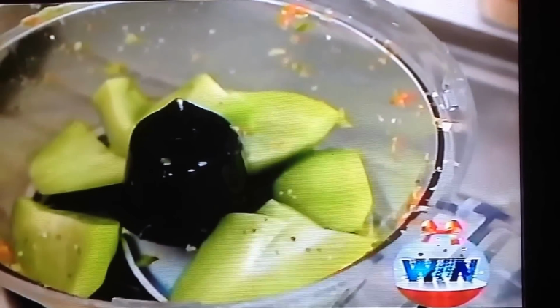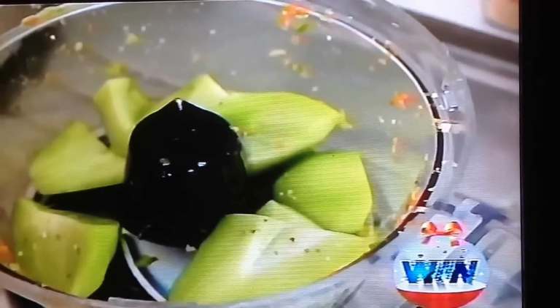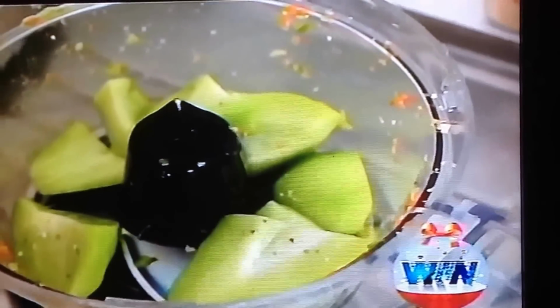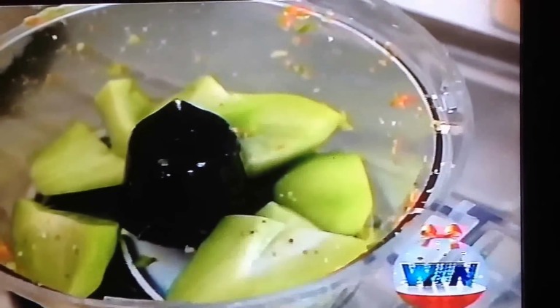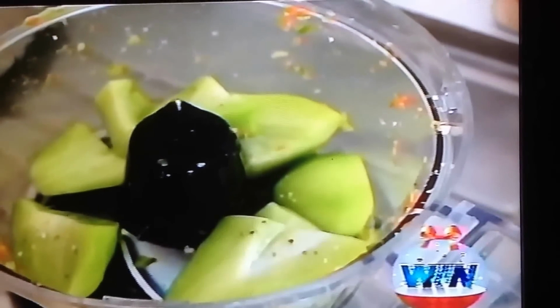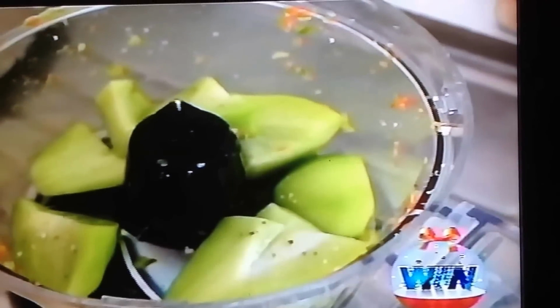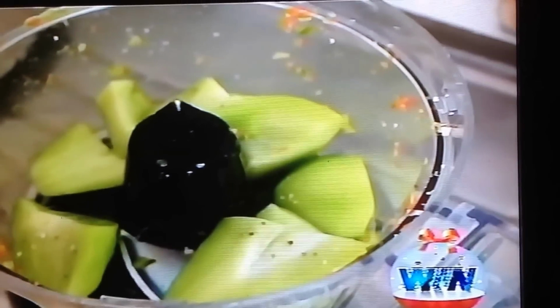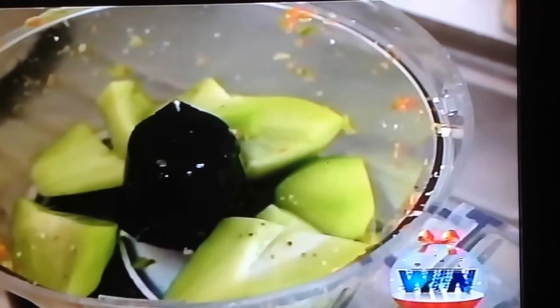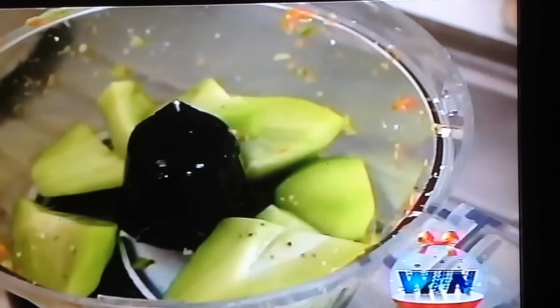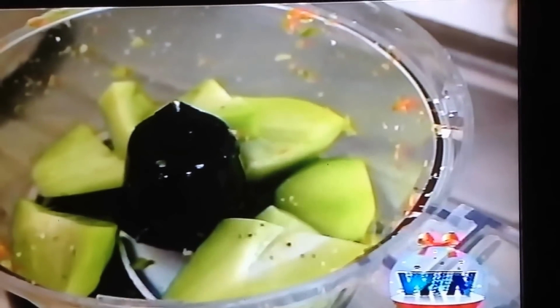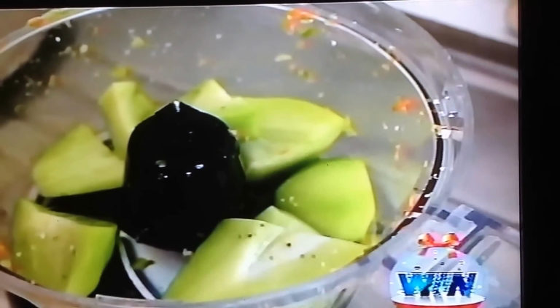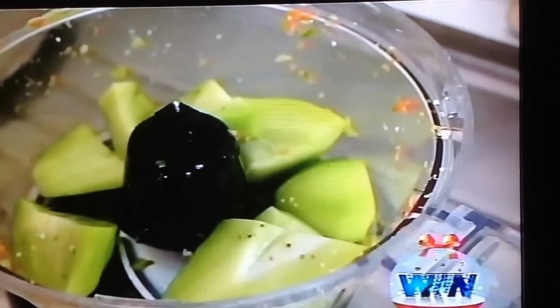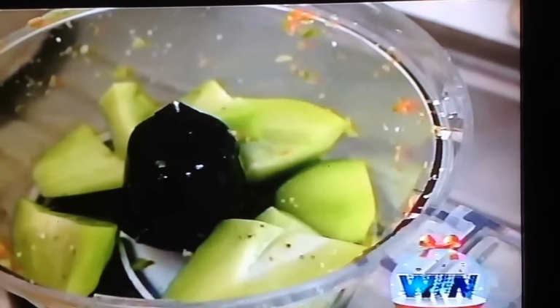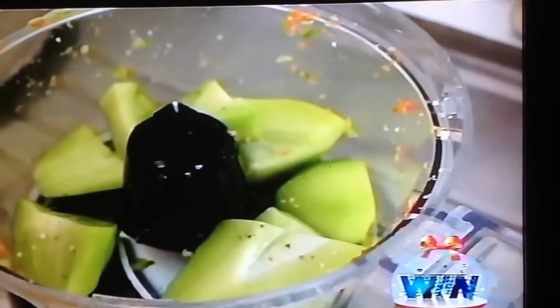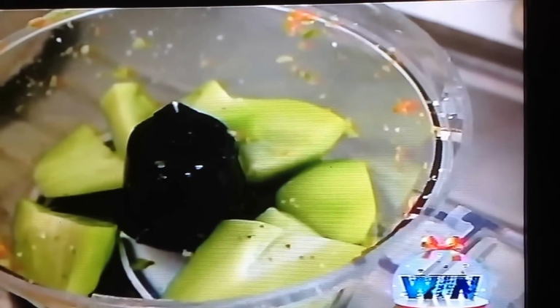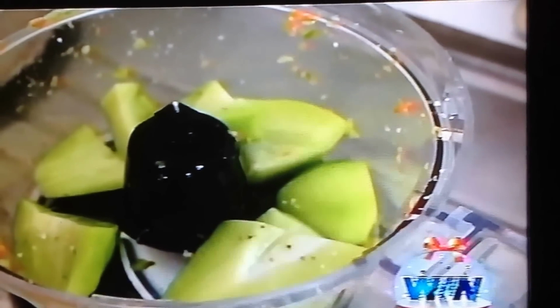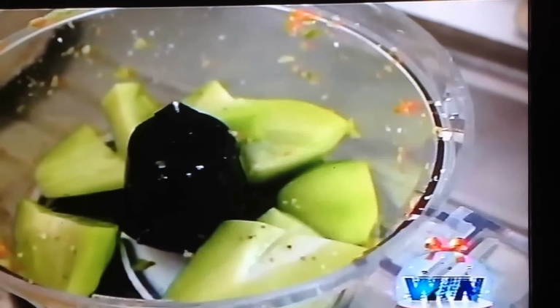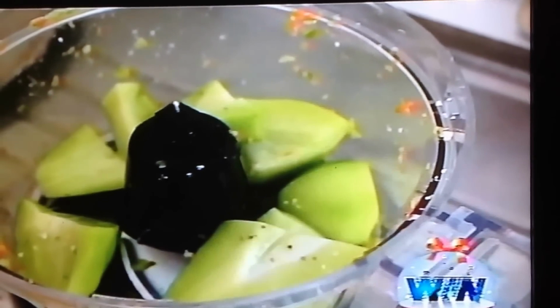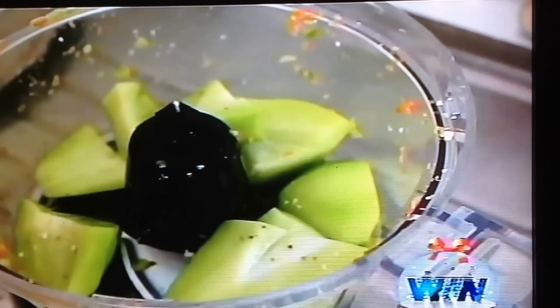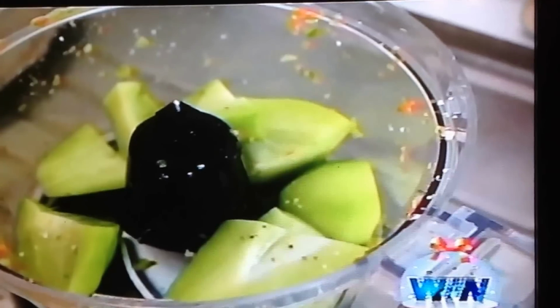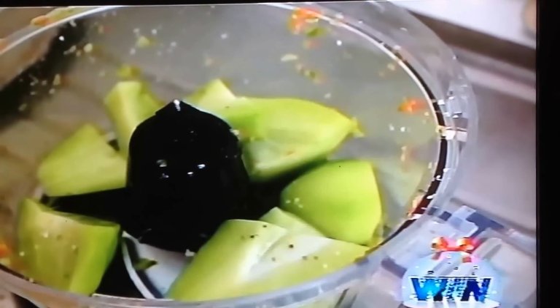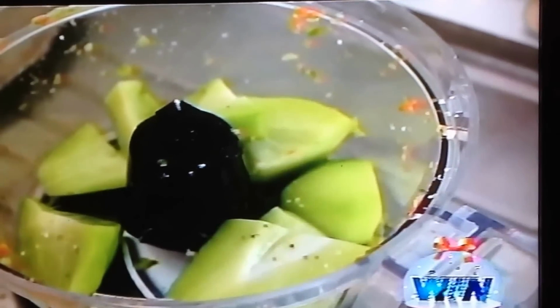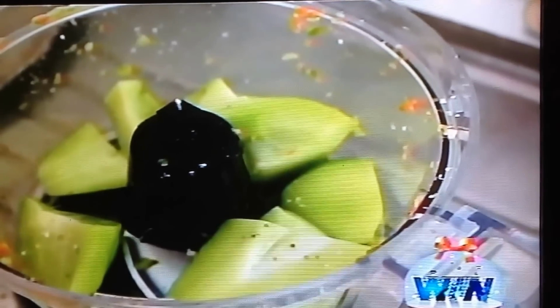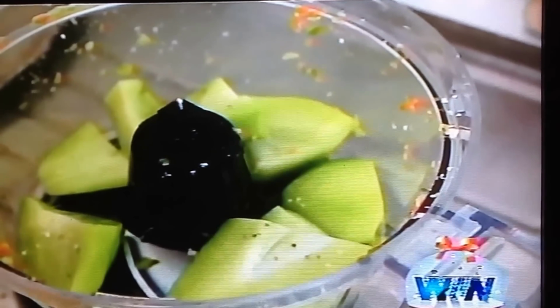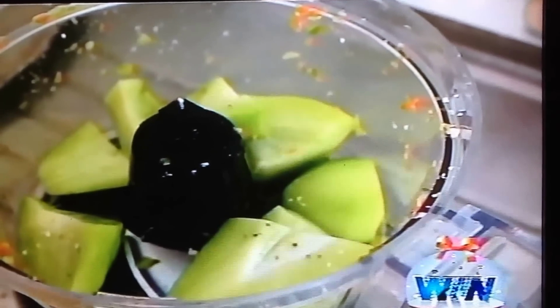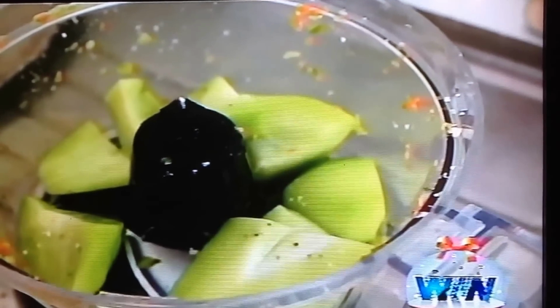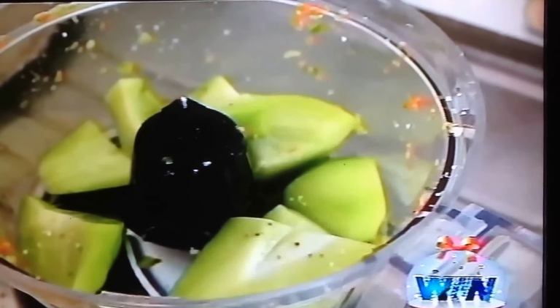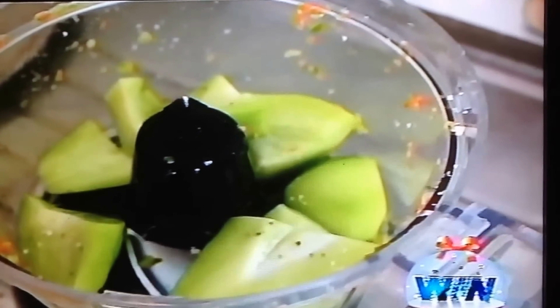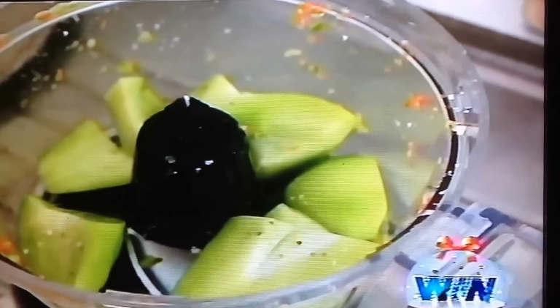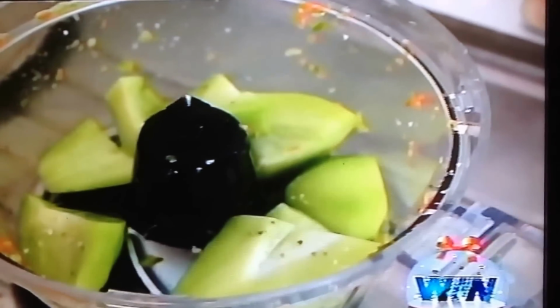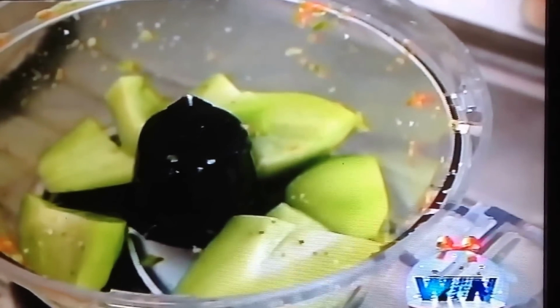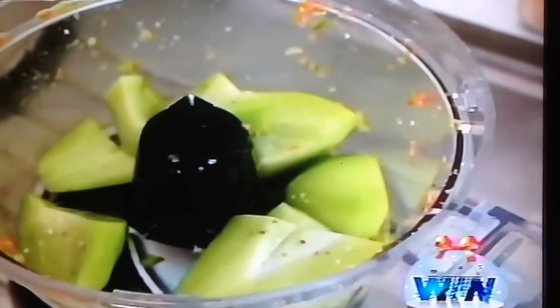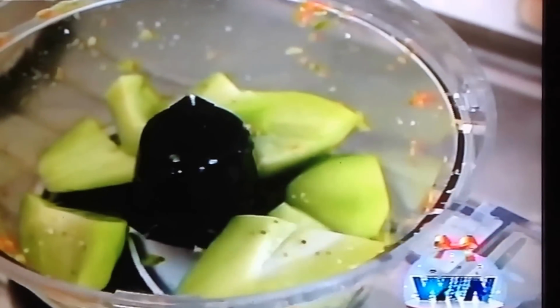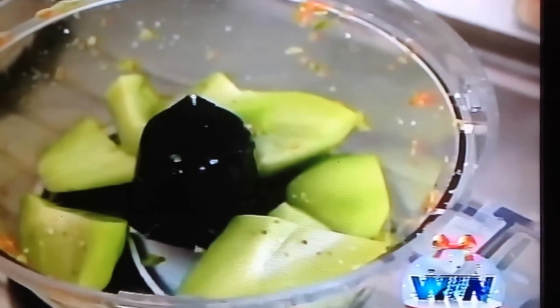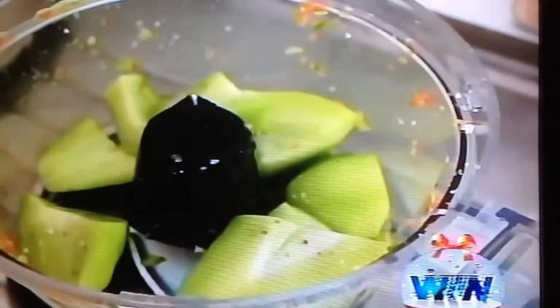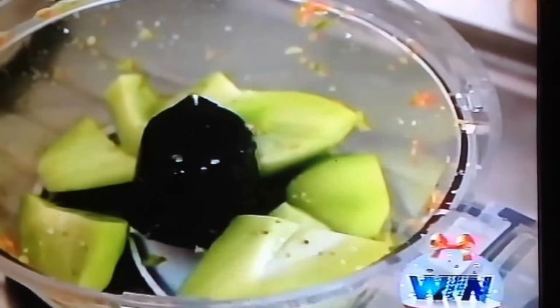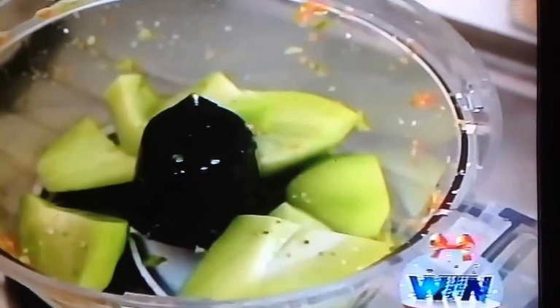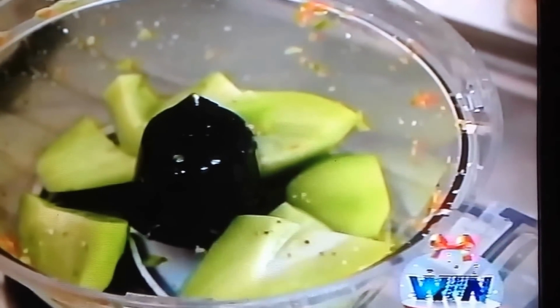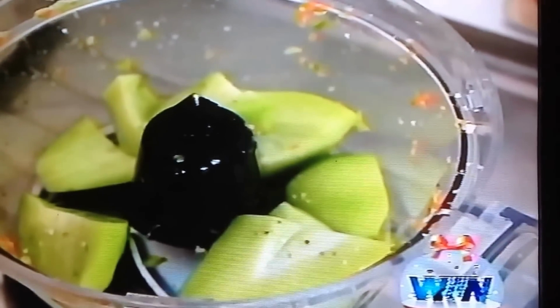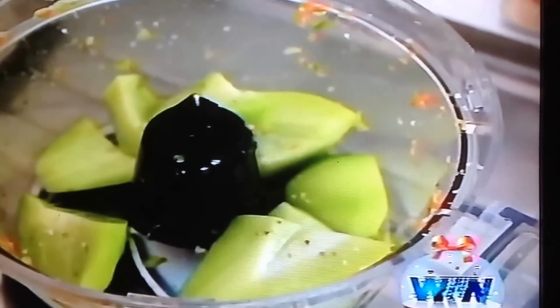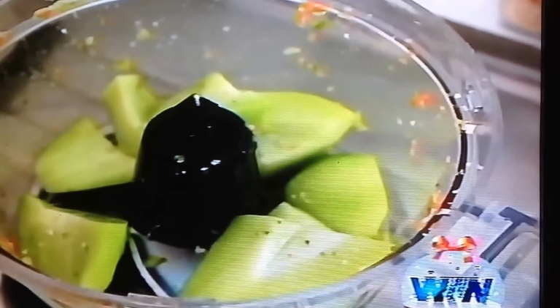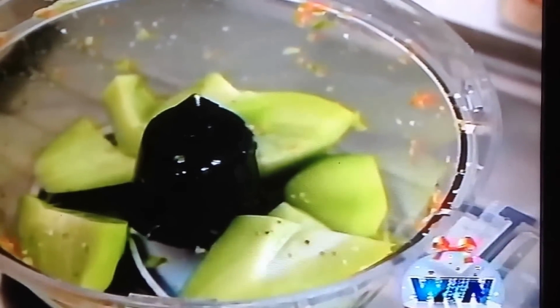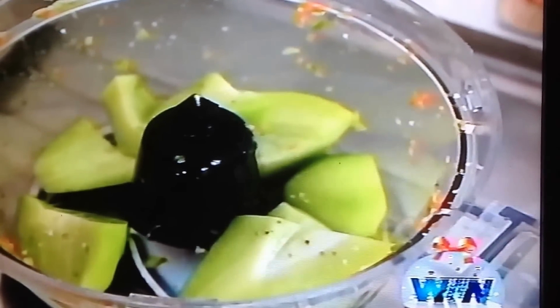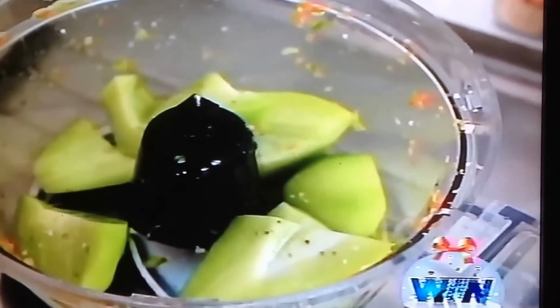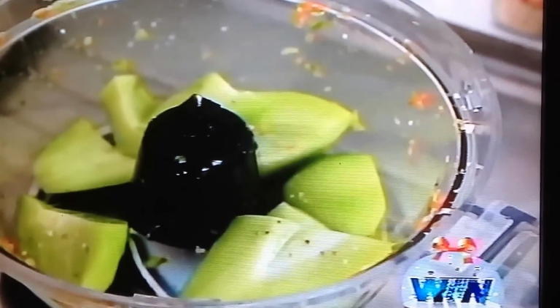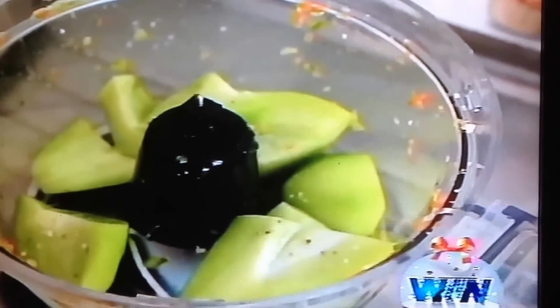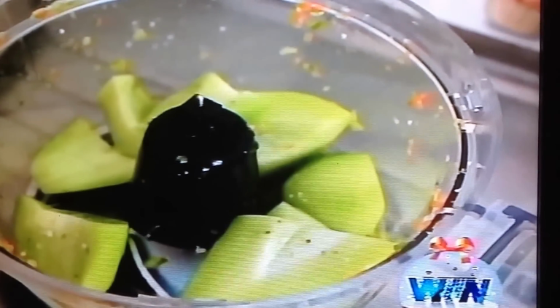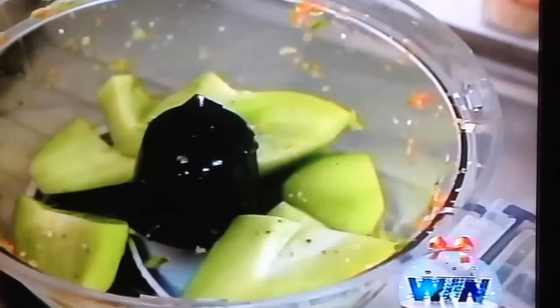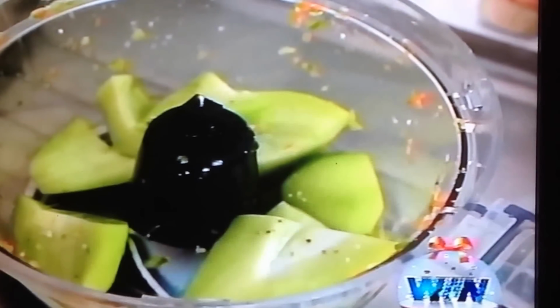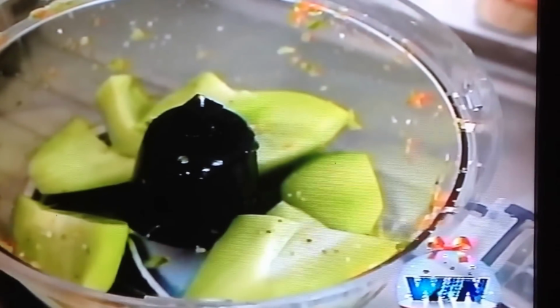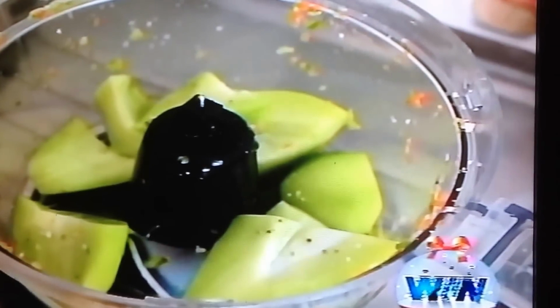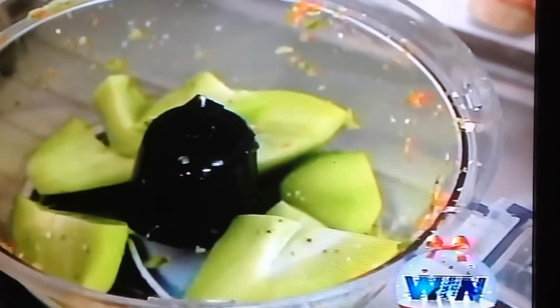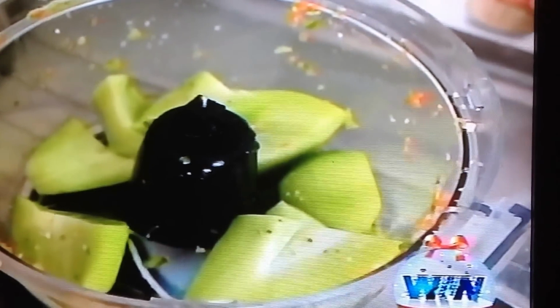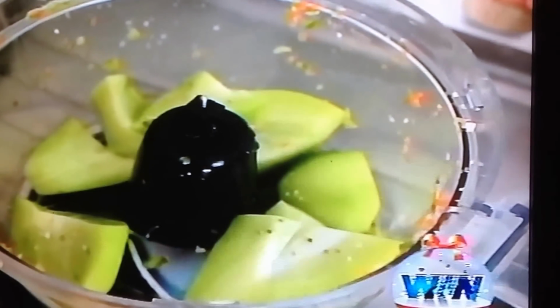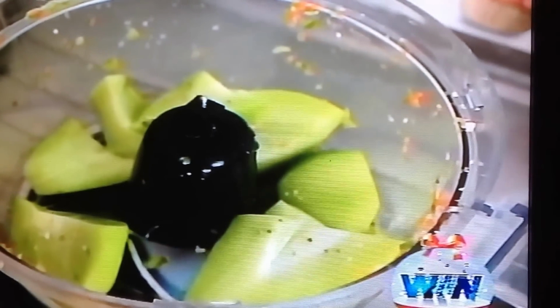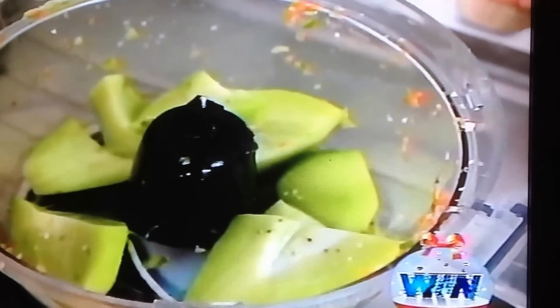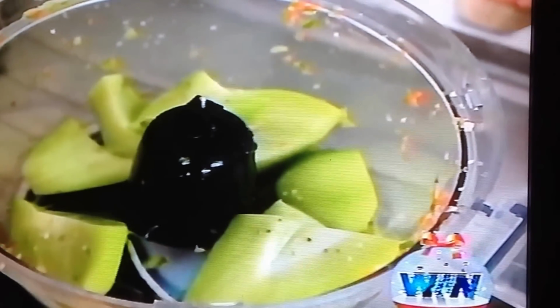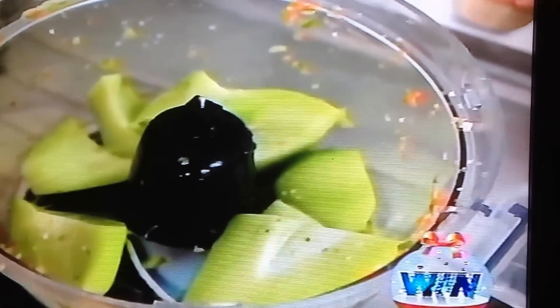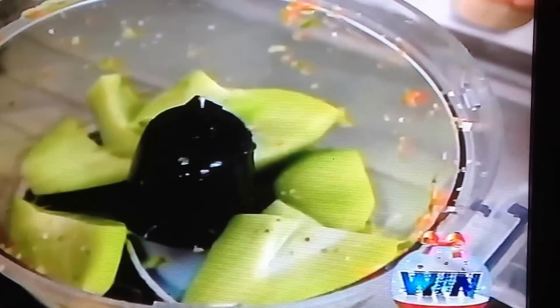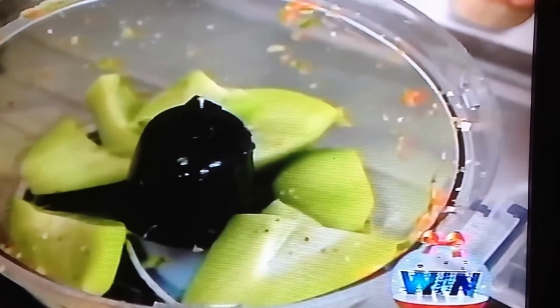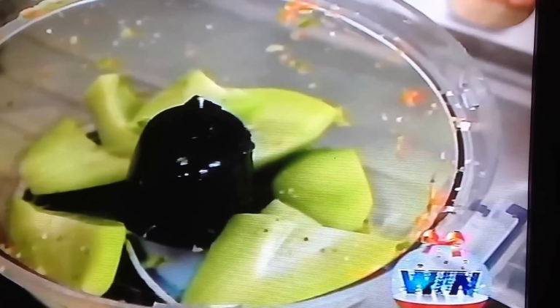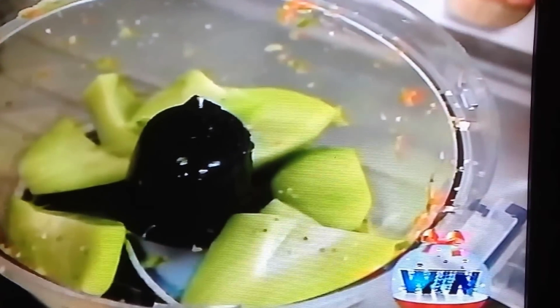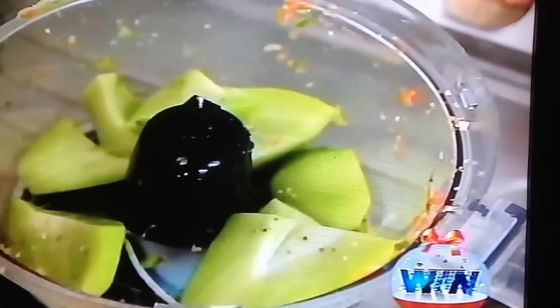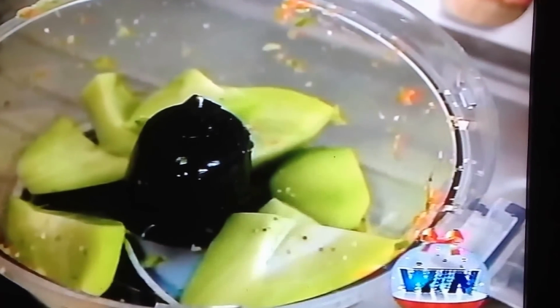The carrots add color. The christophine, the cauliflower, the broccoli — they hold the flavors and you bite into those flavors.